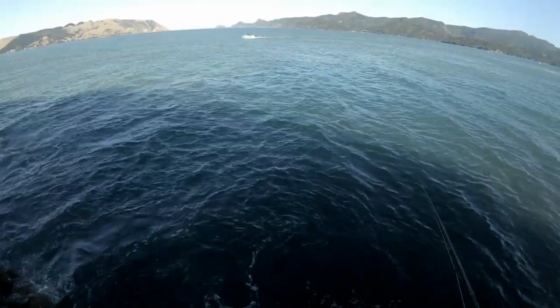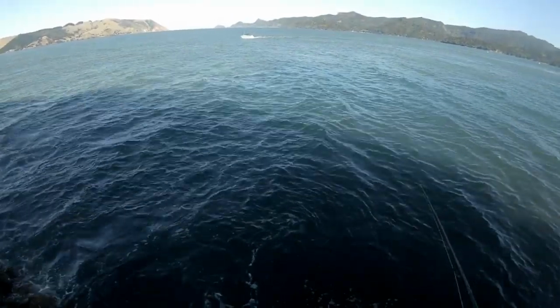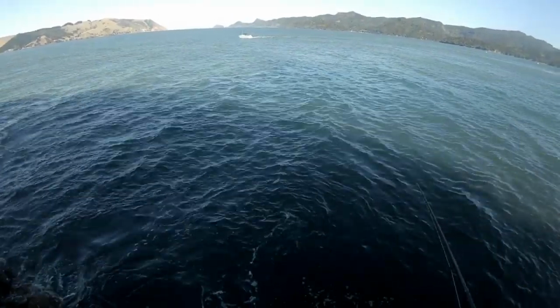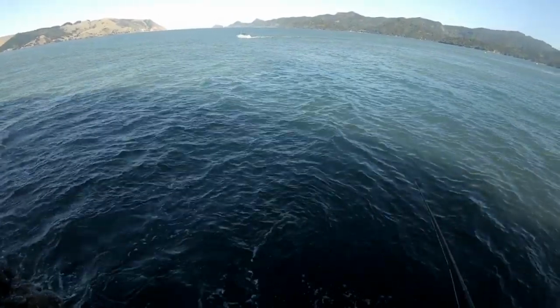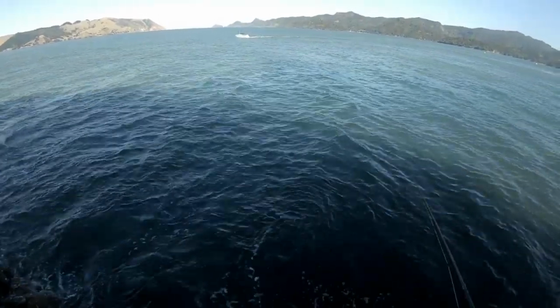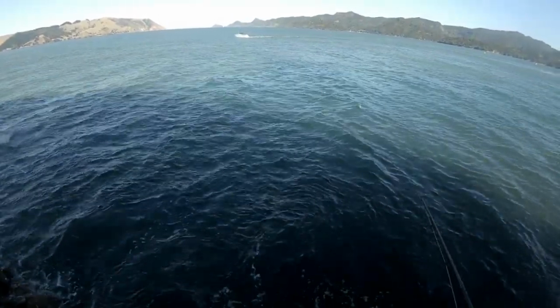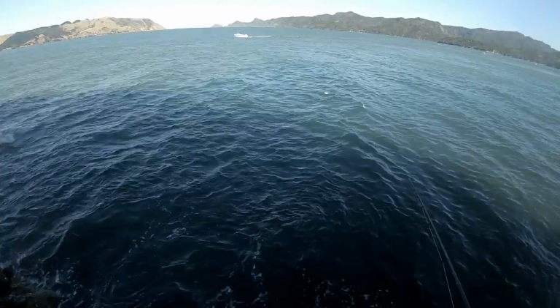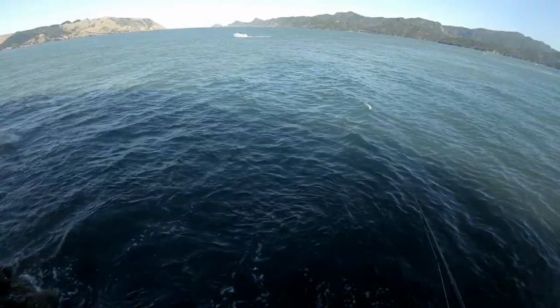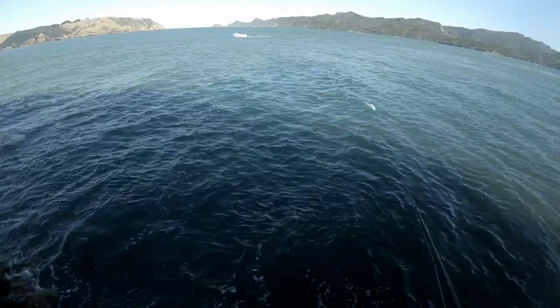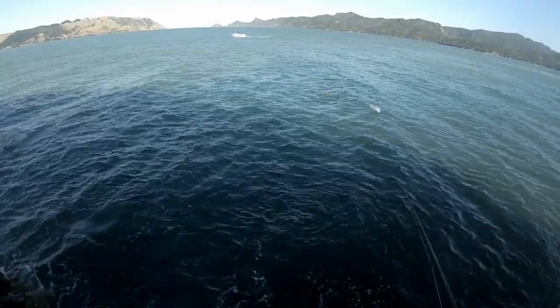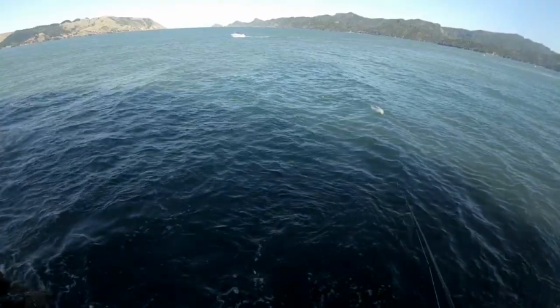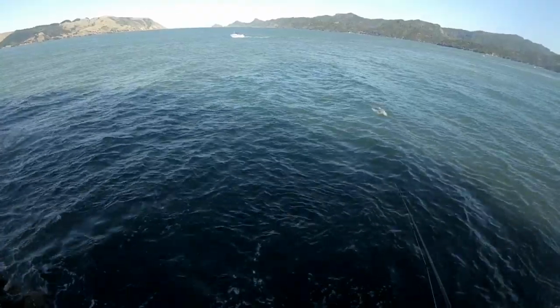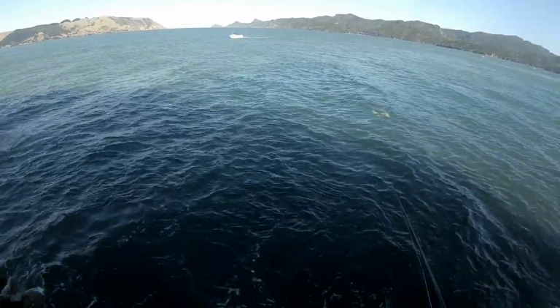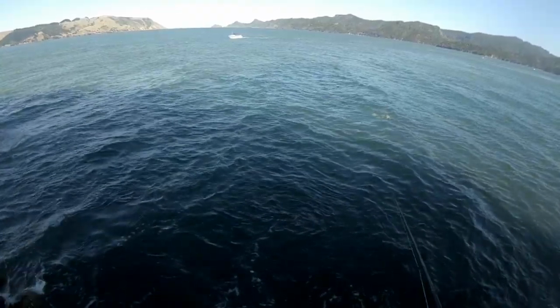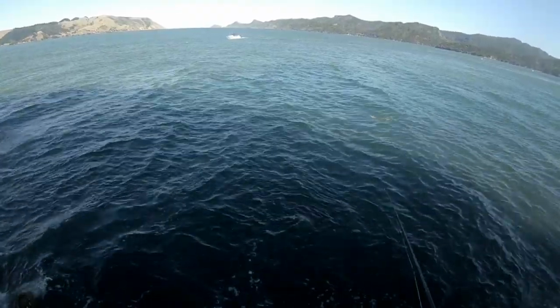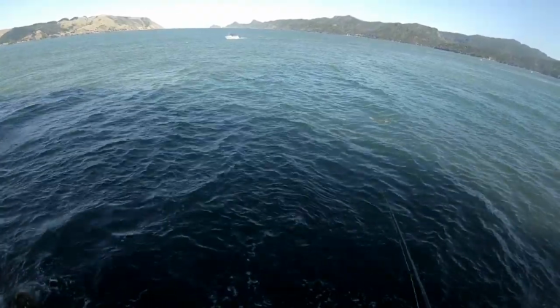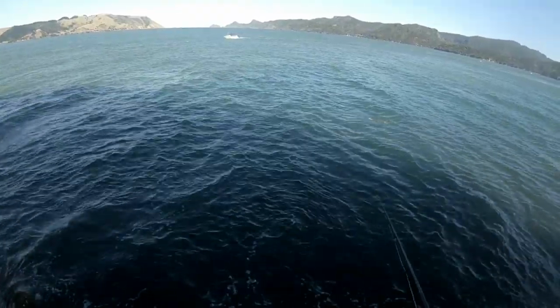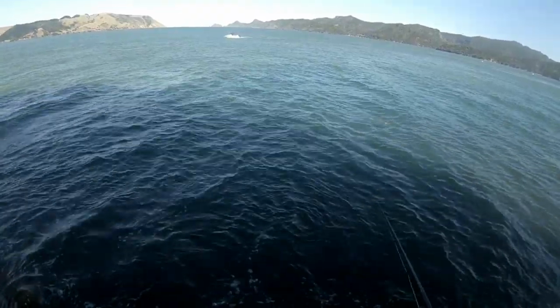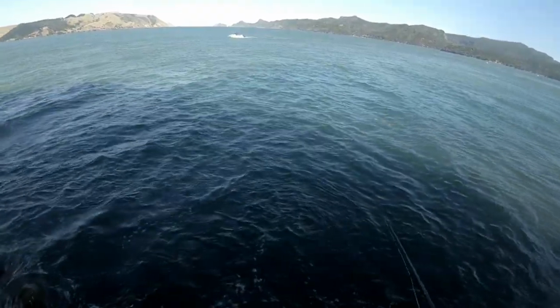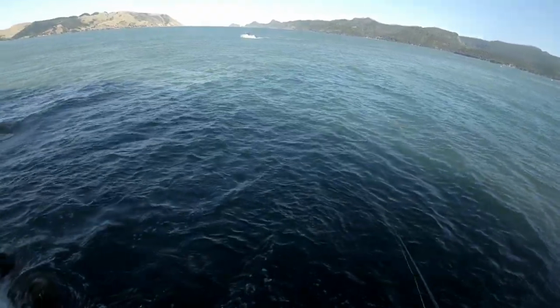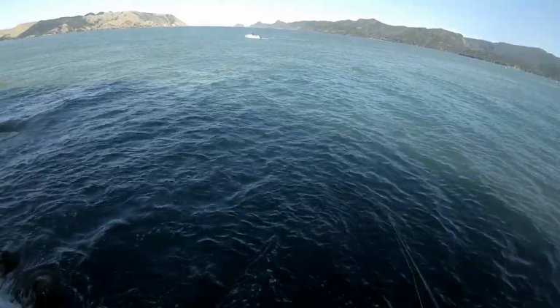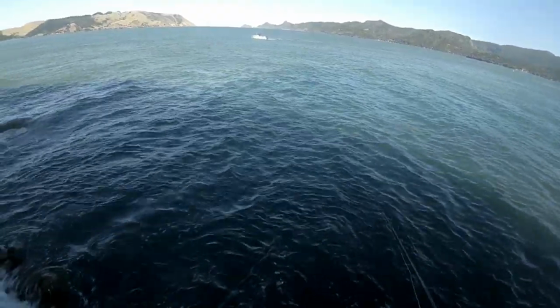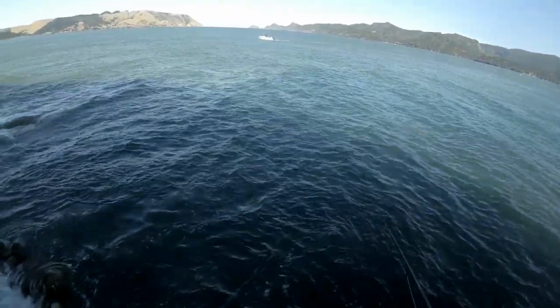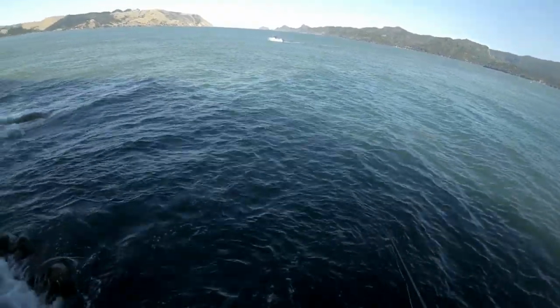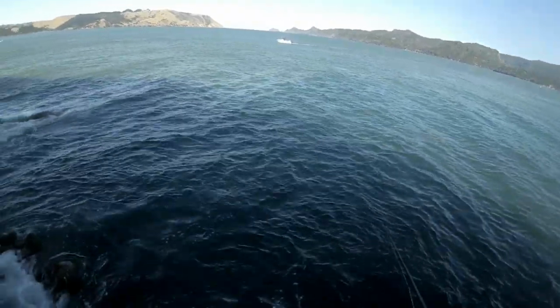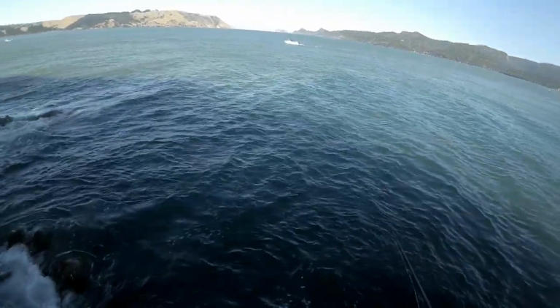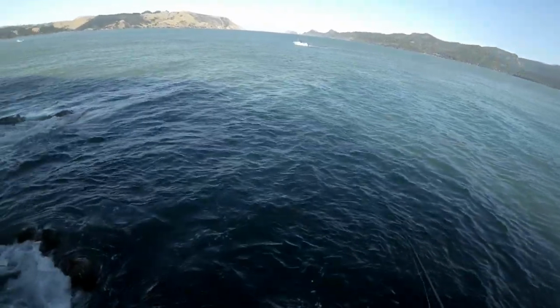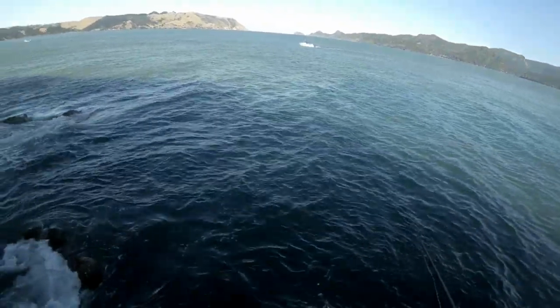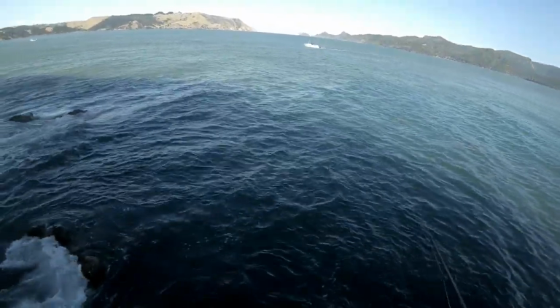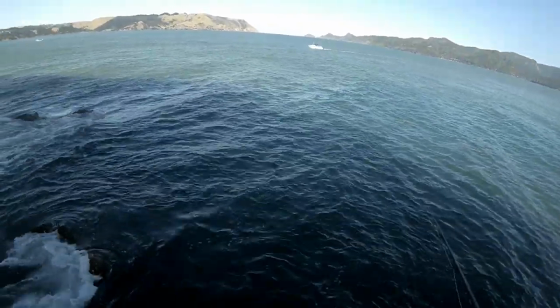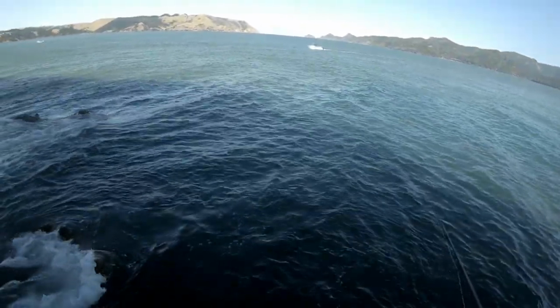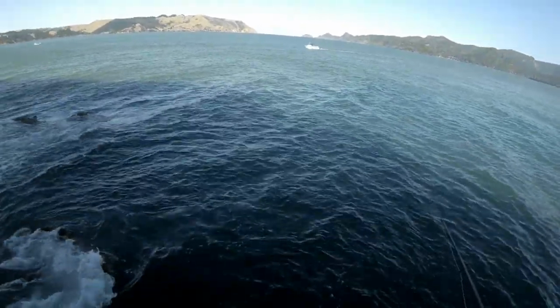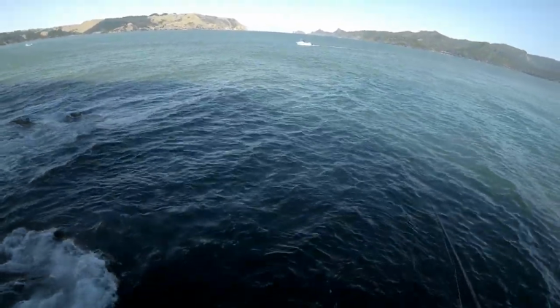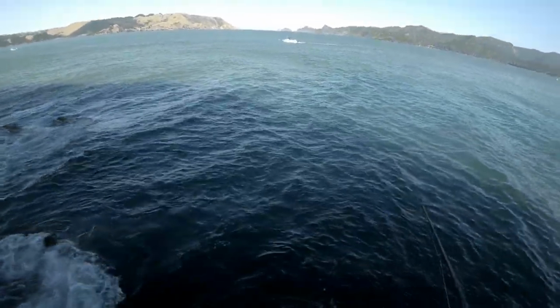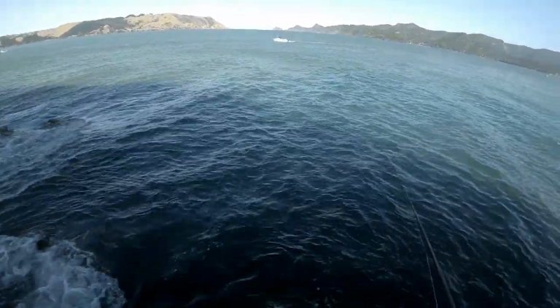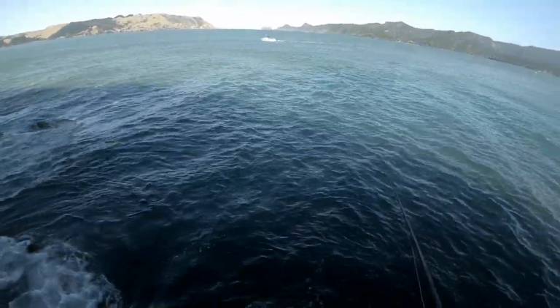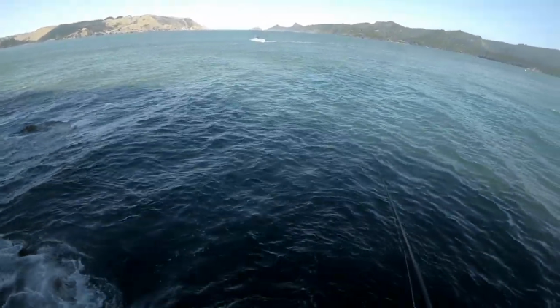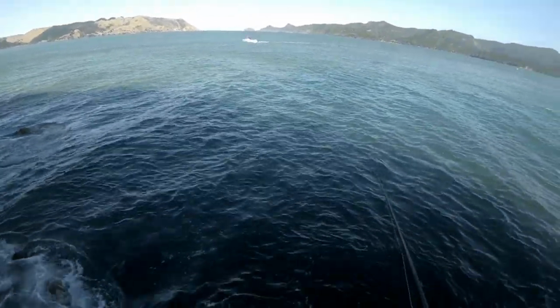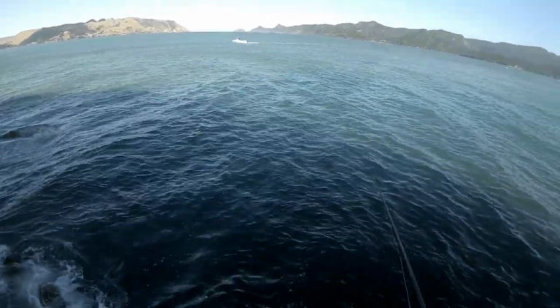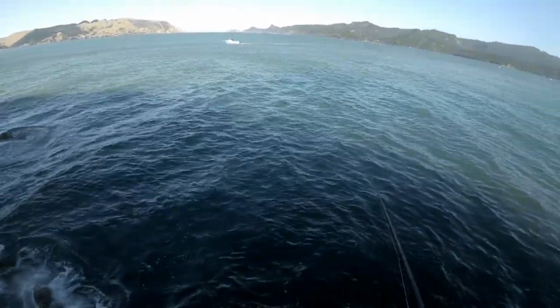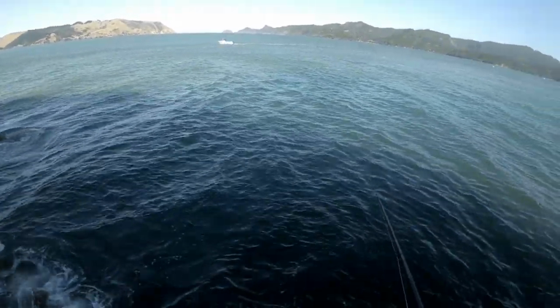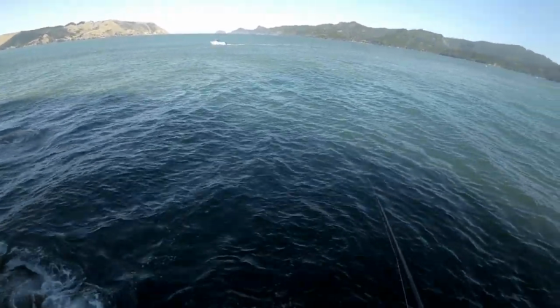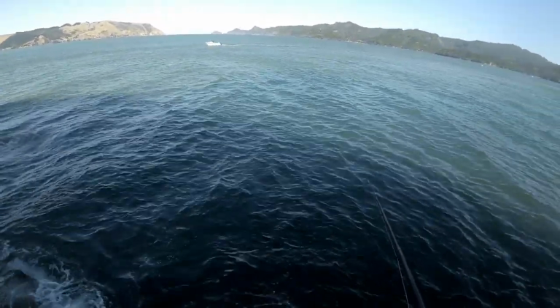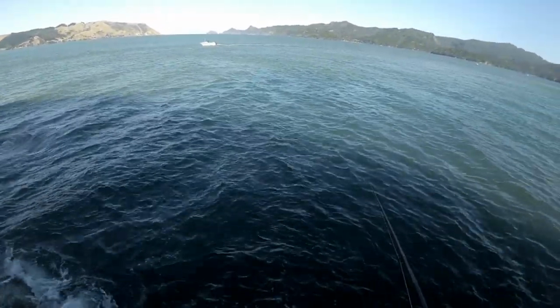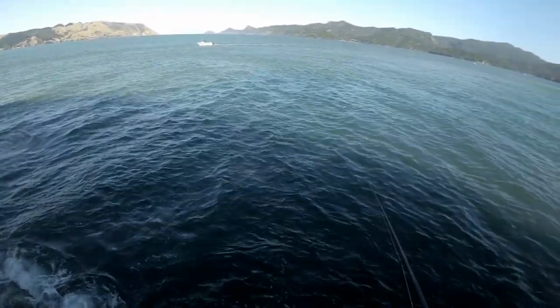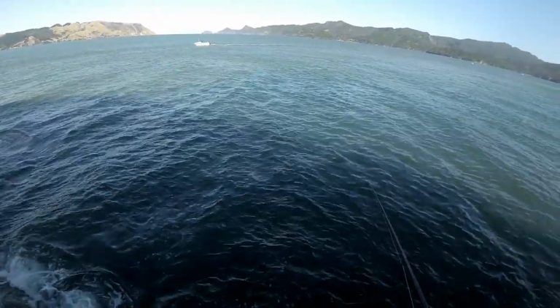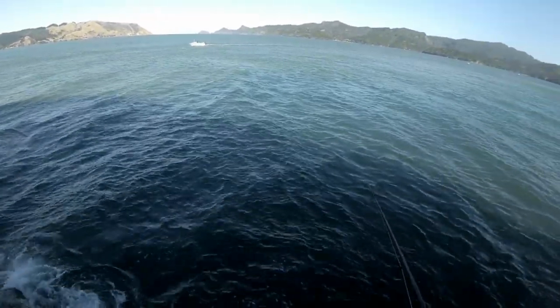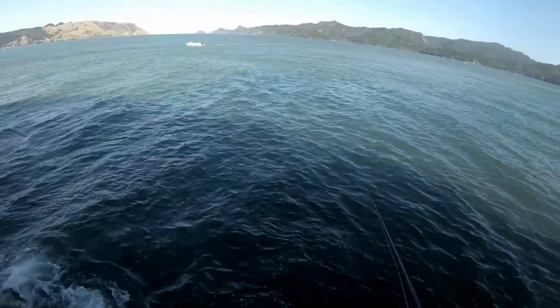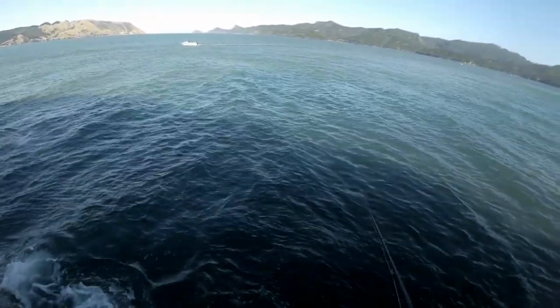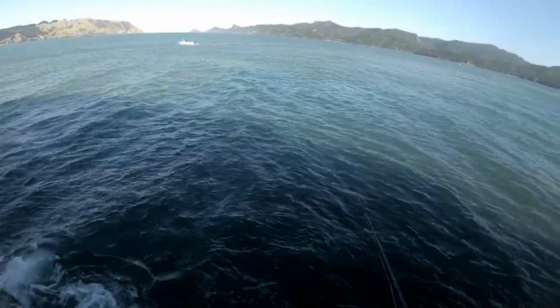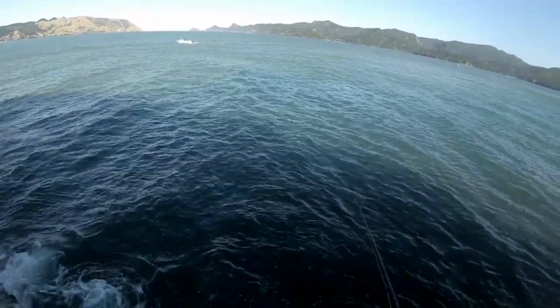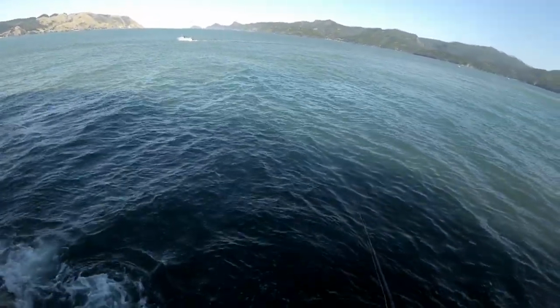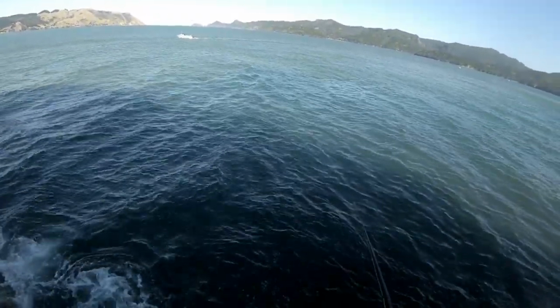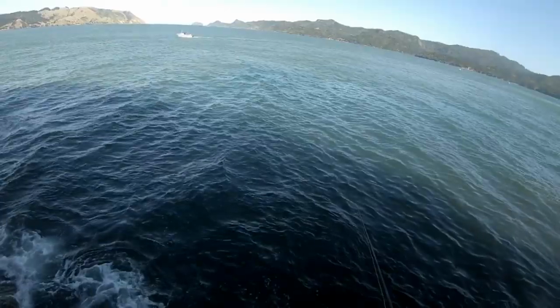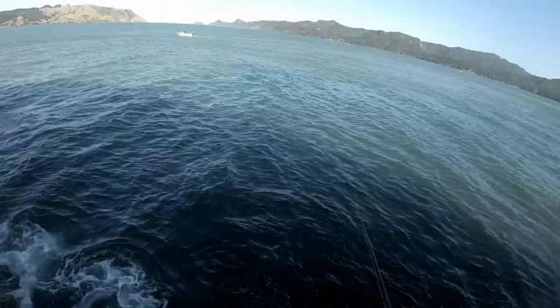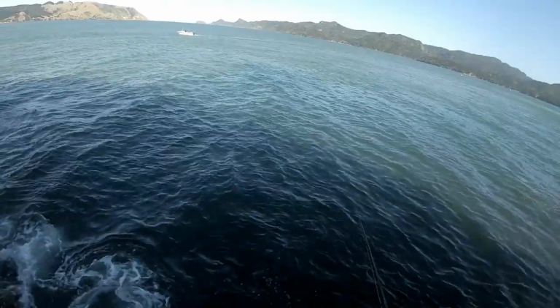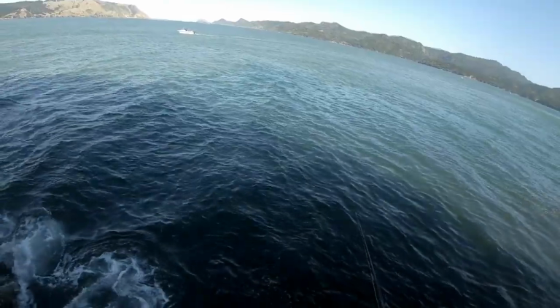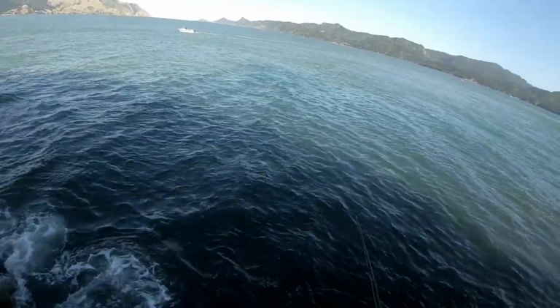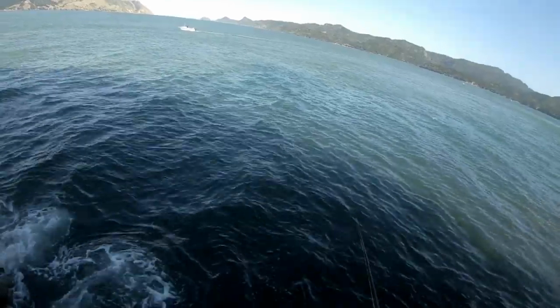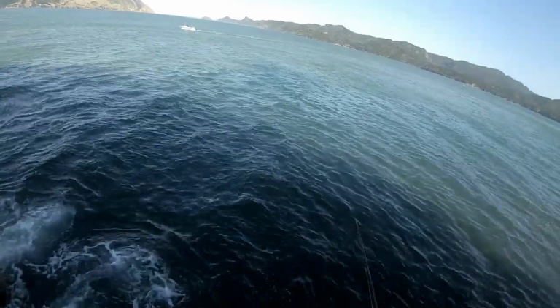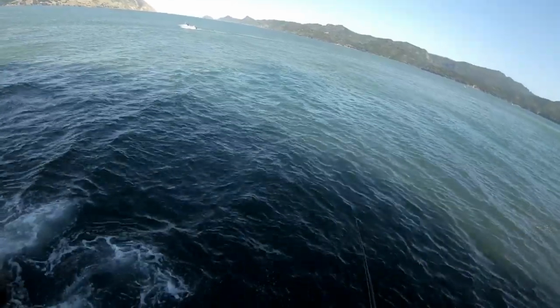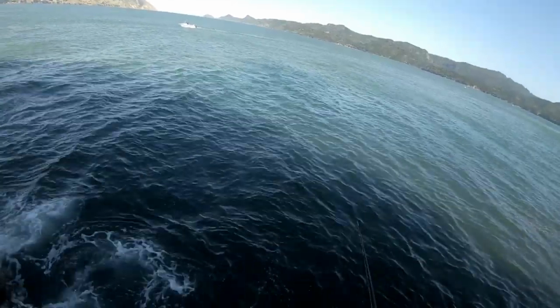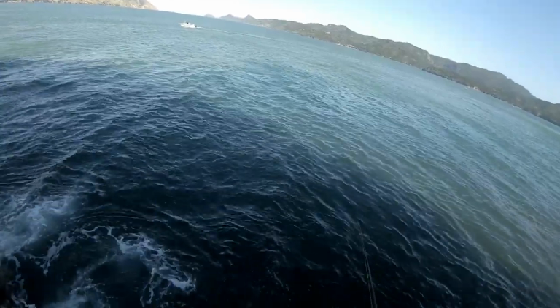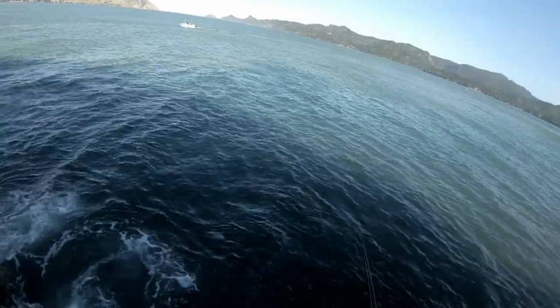Big kingy right there! Big kingy, he's on the surface over there.